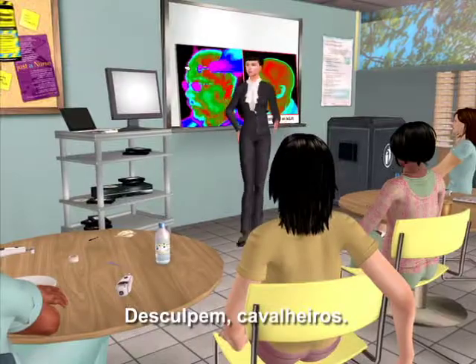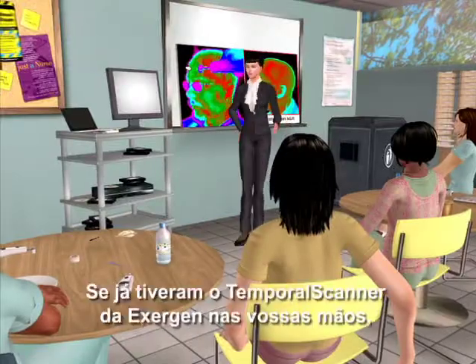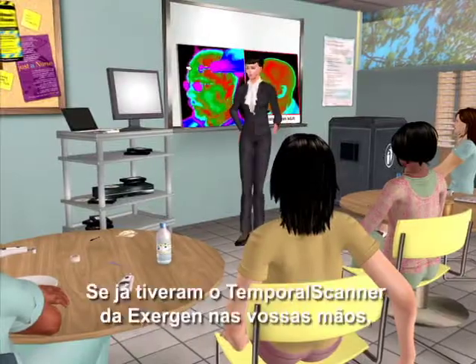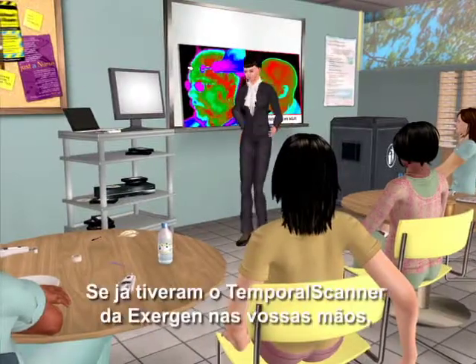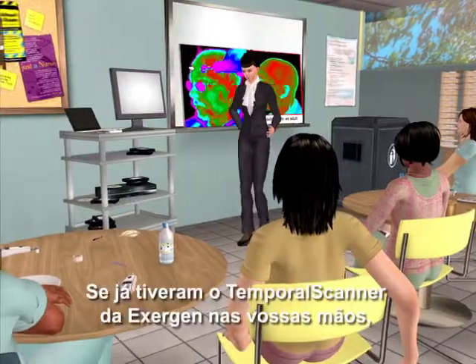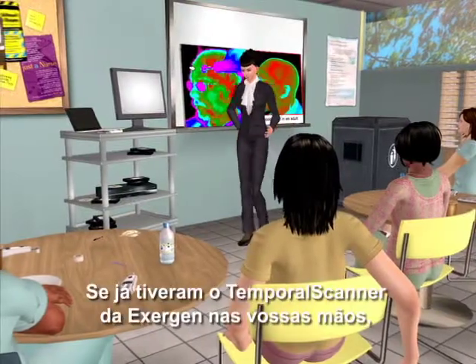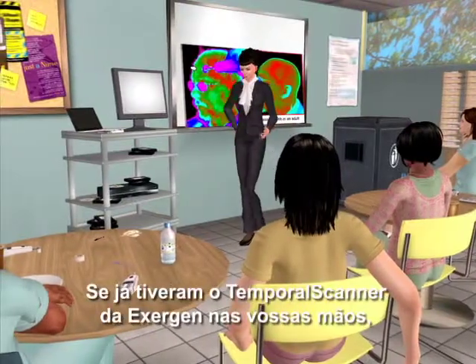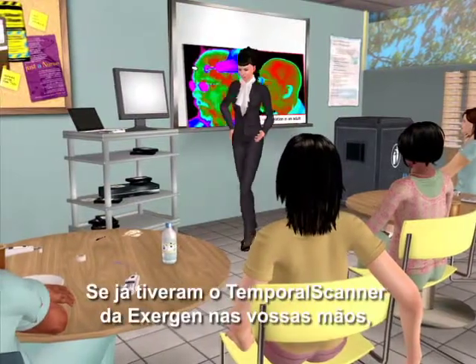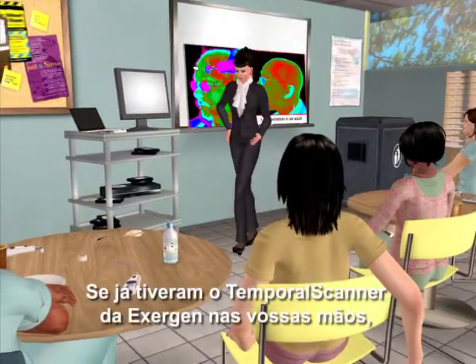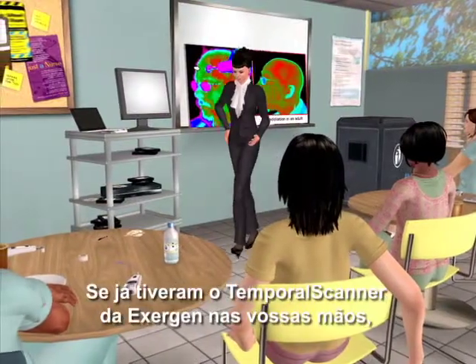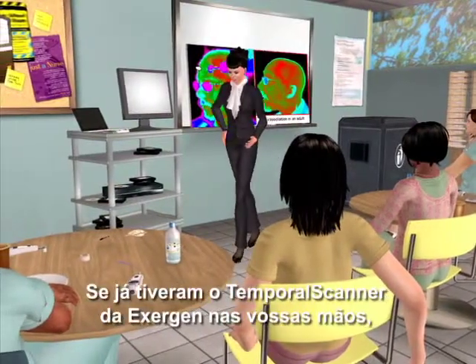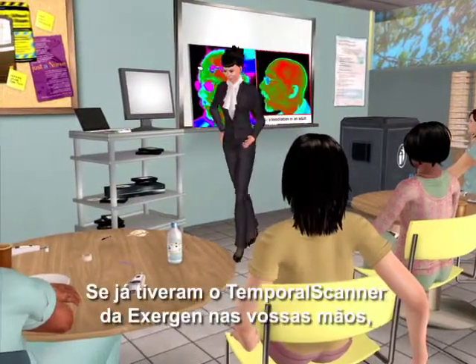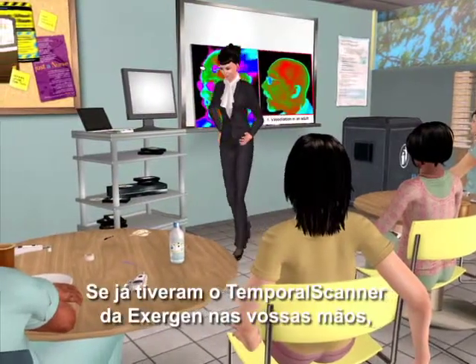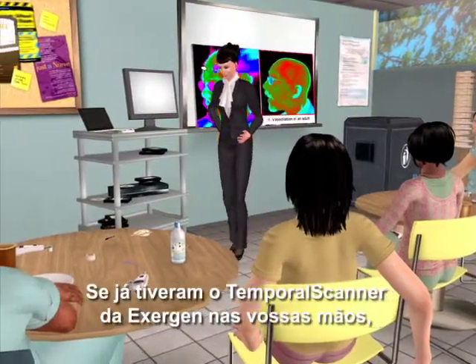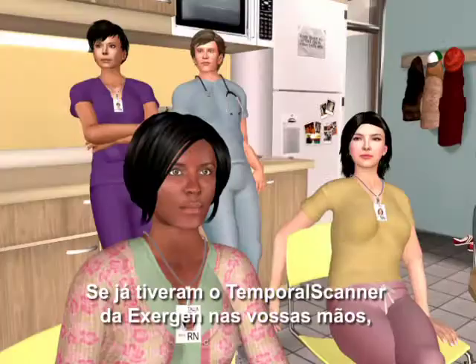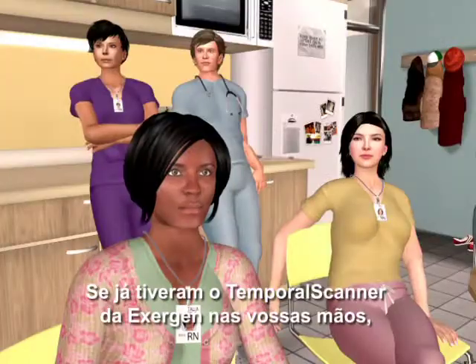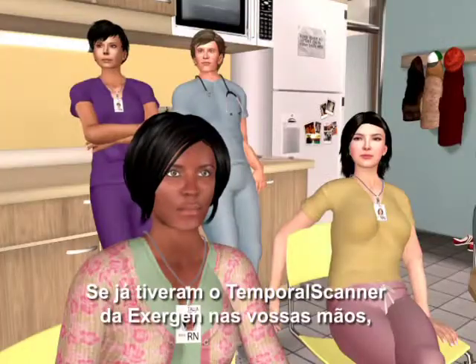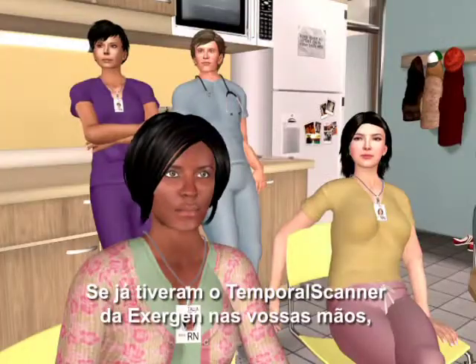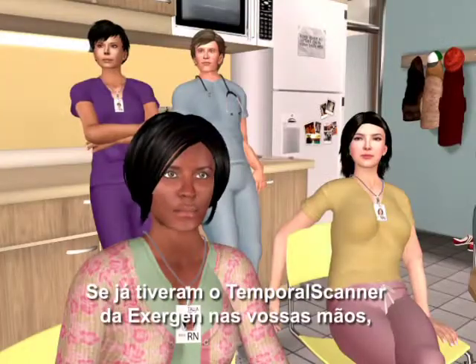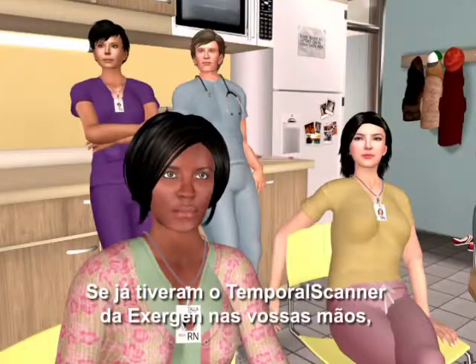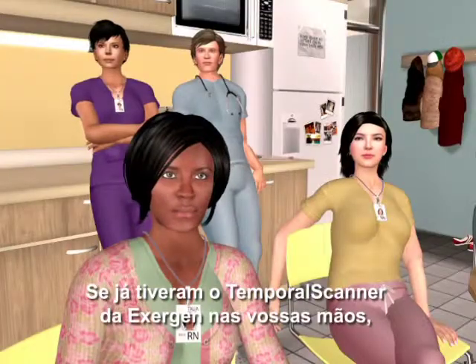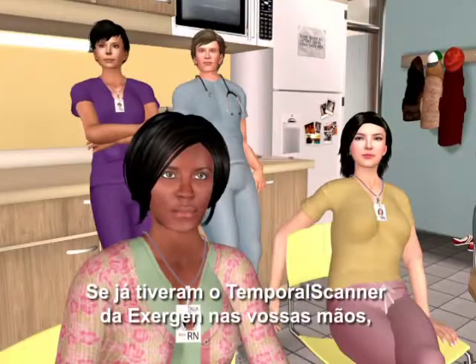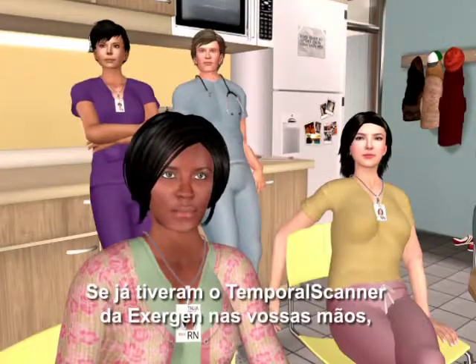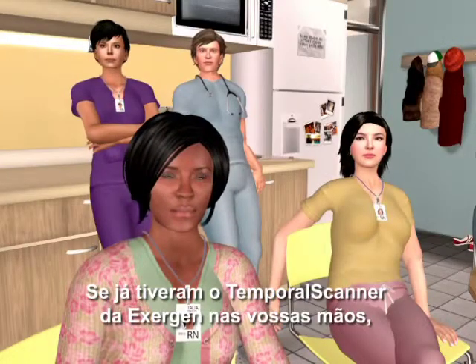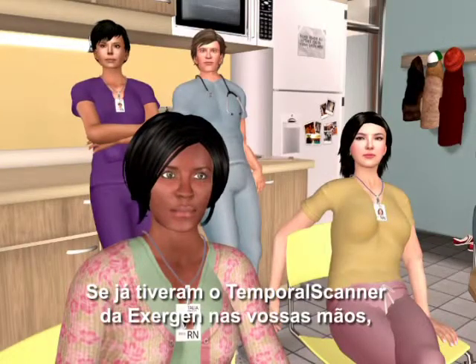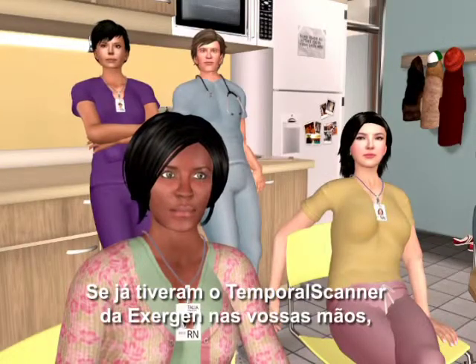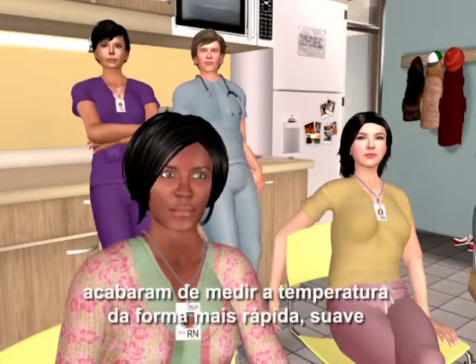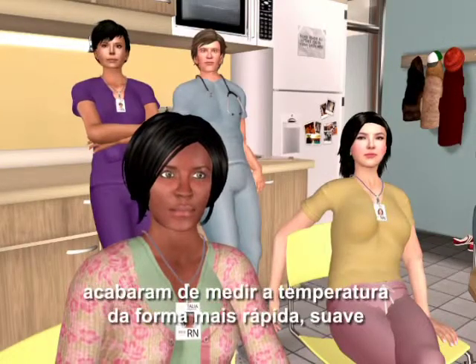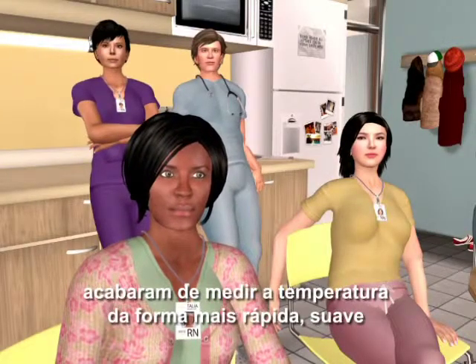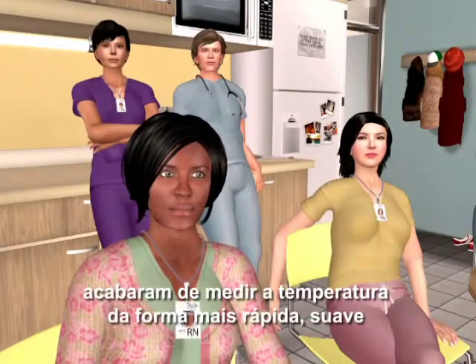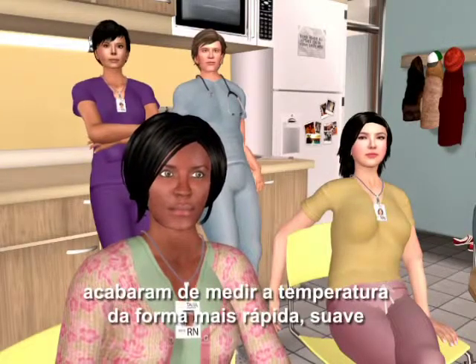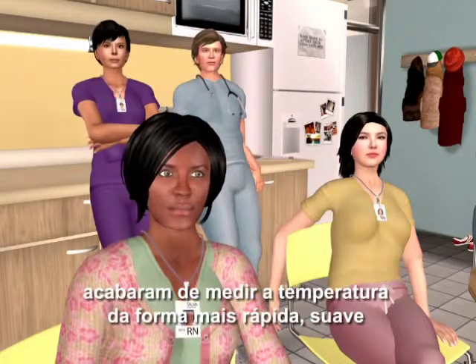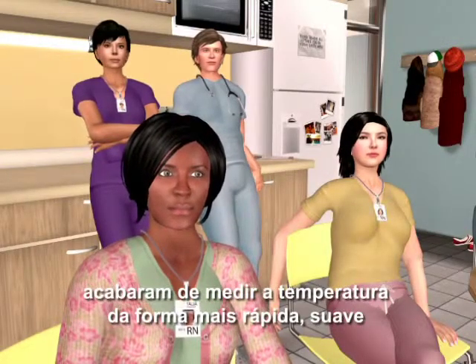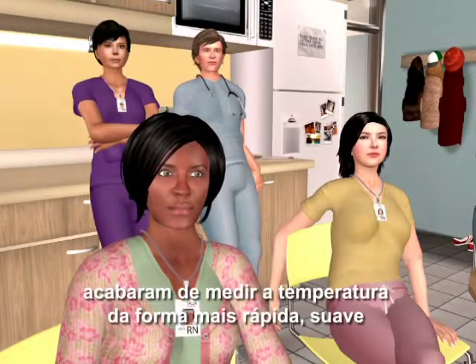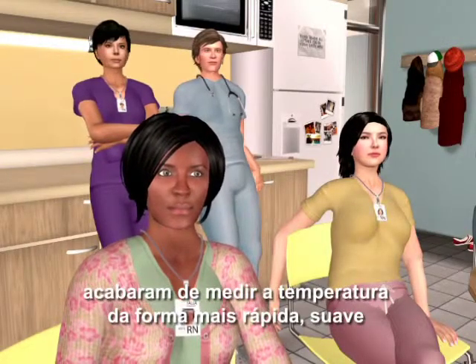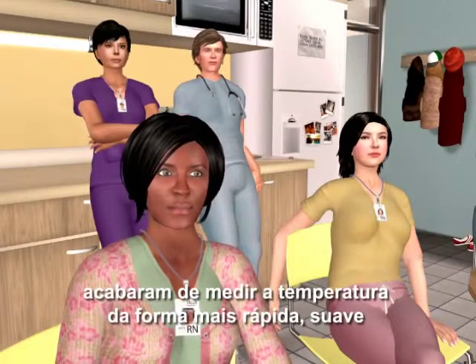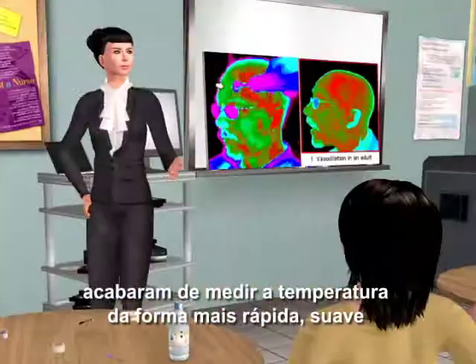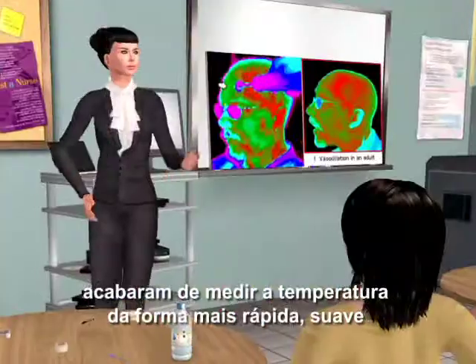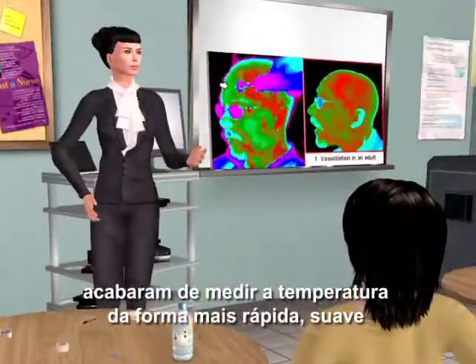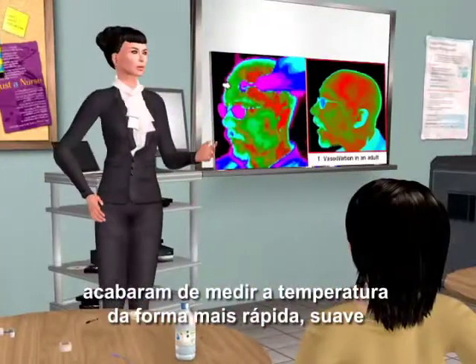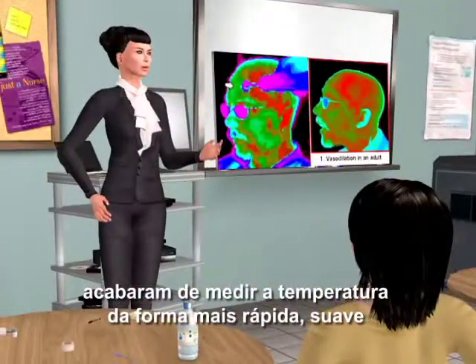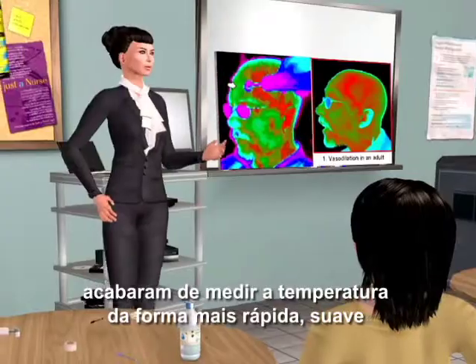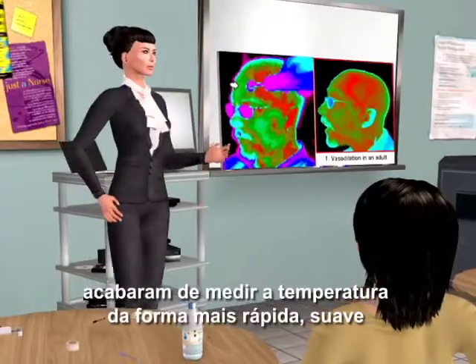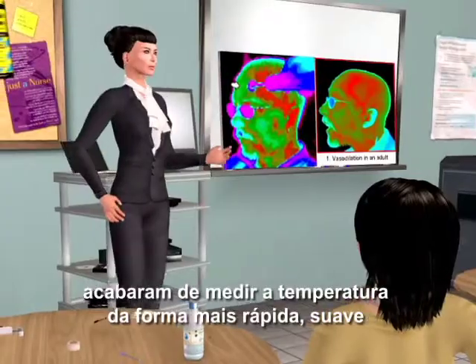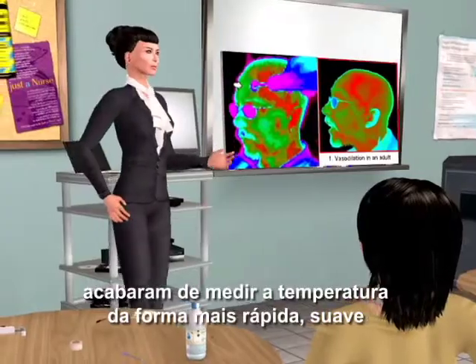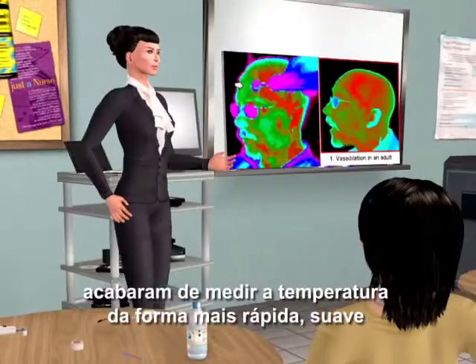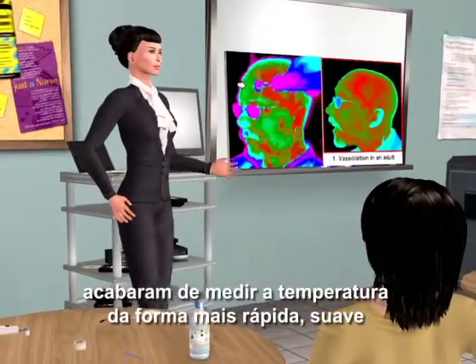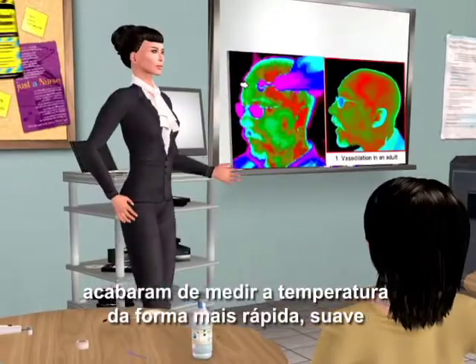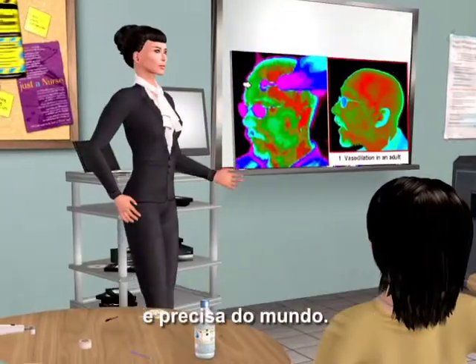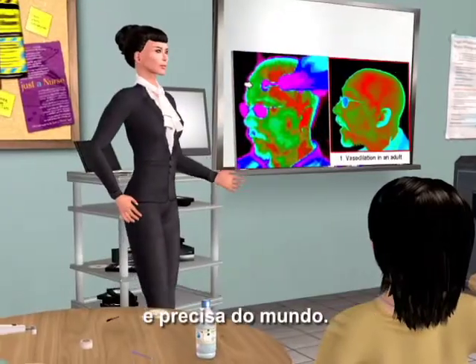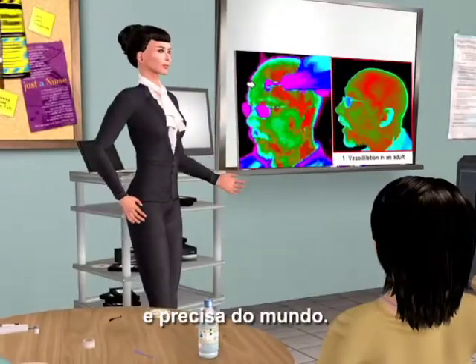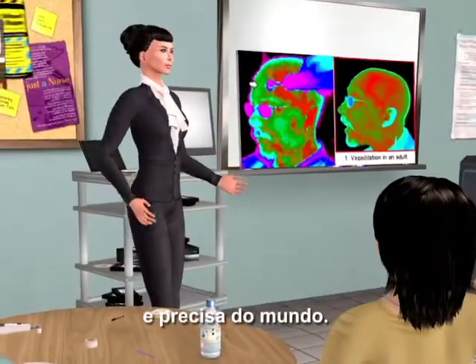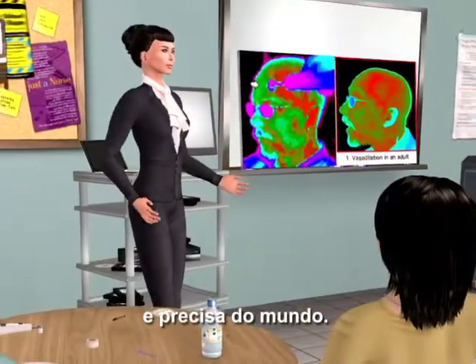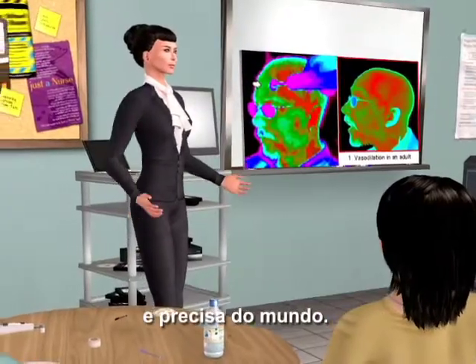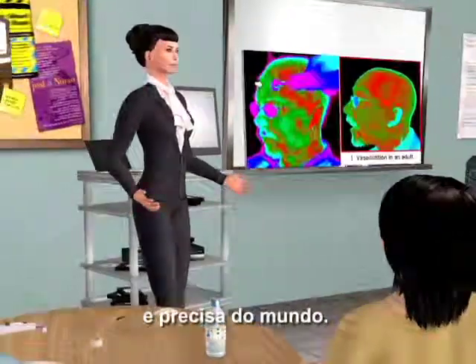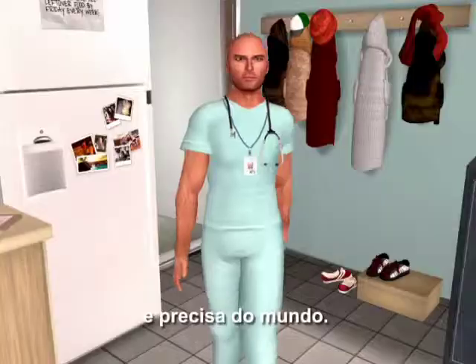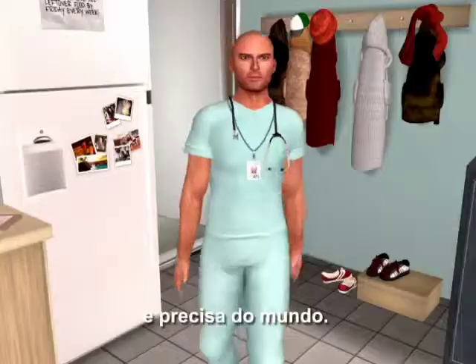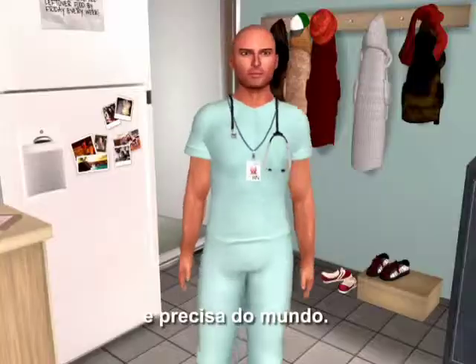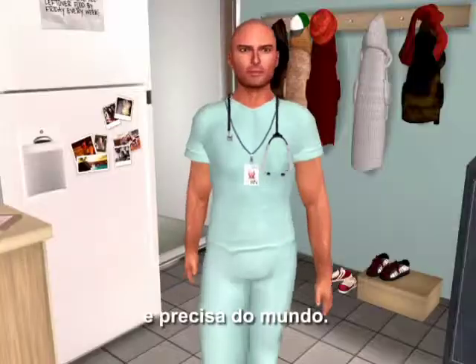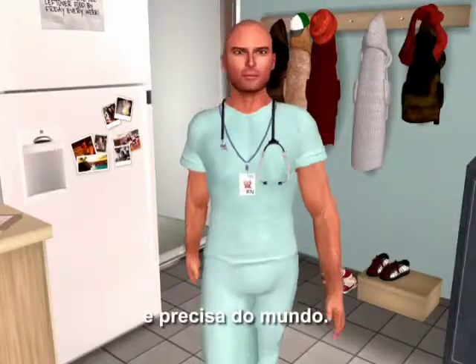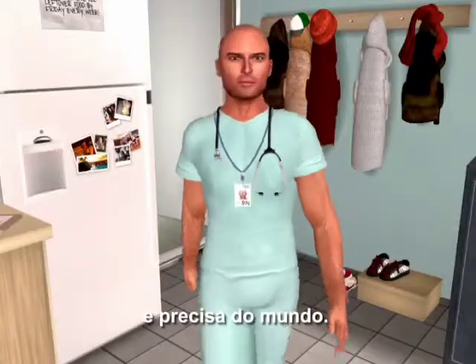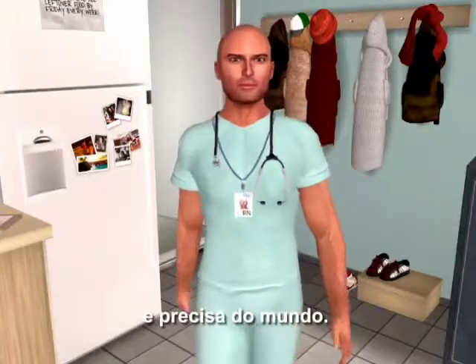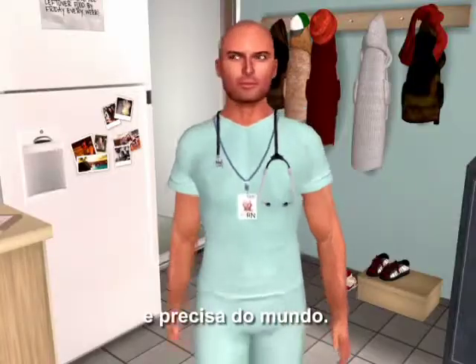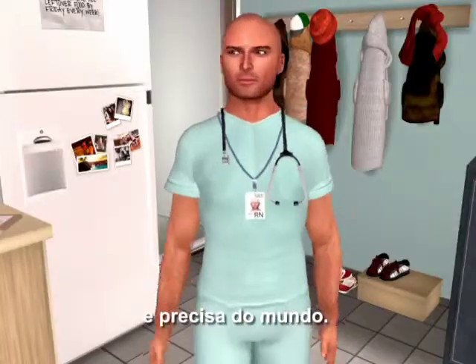If you had had the Exergen temporal scanner in your hand, you would have just taken the fastest, gentlest, most accurate temperature in the world.